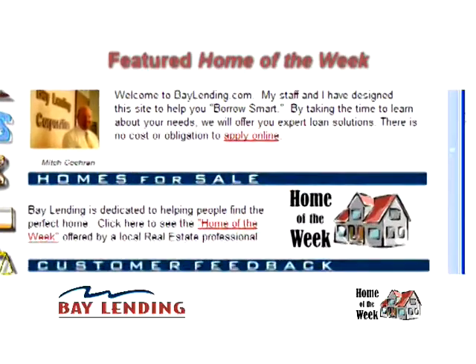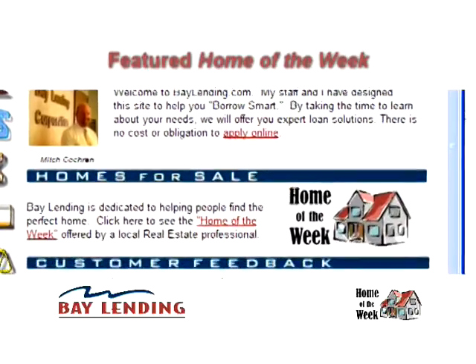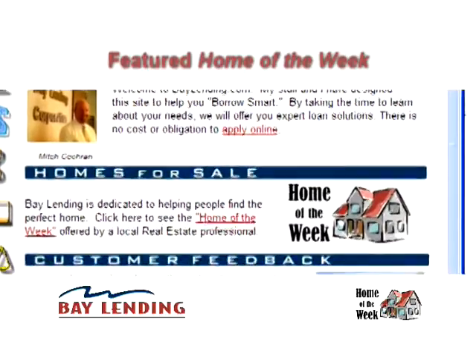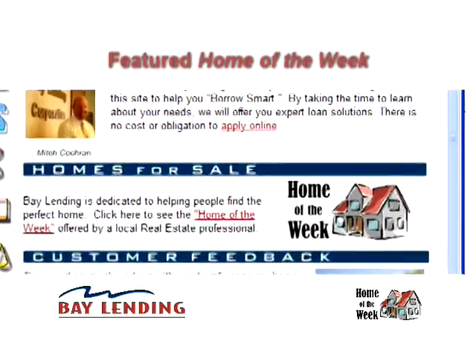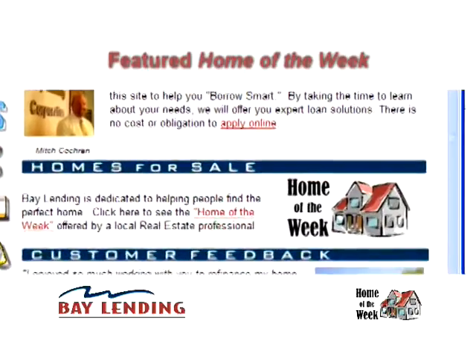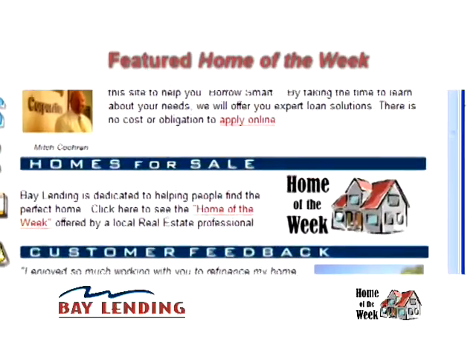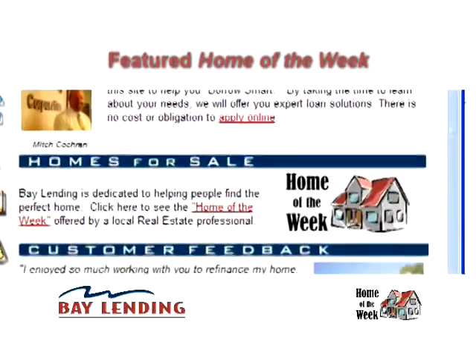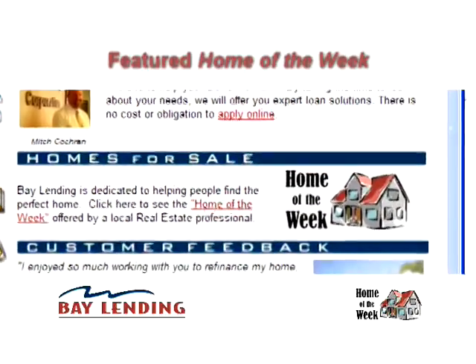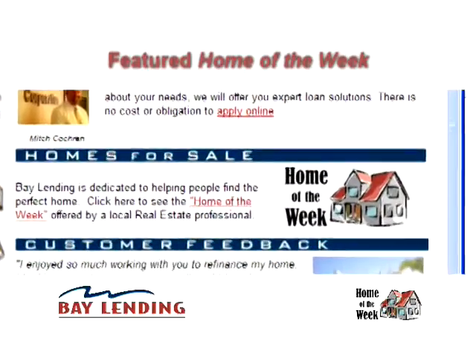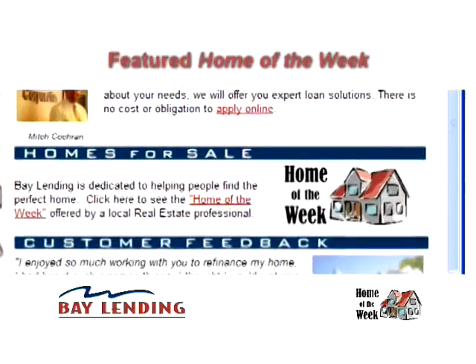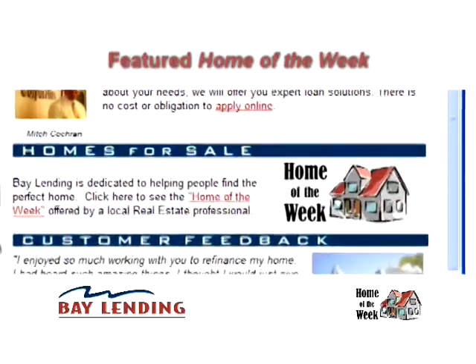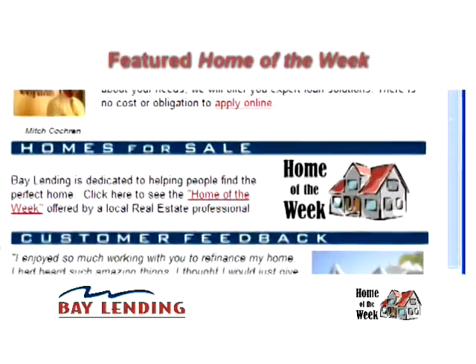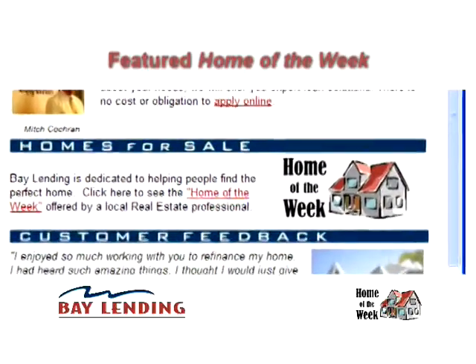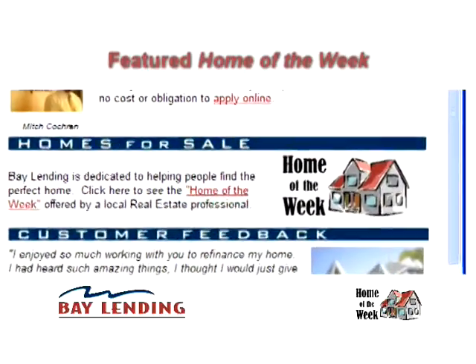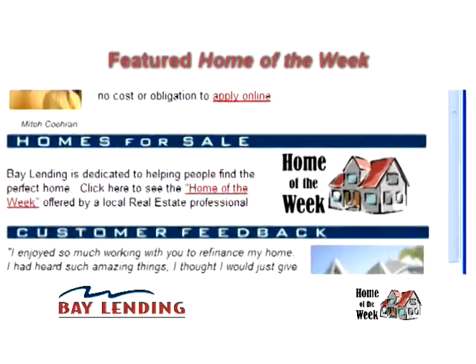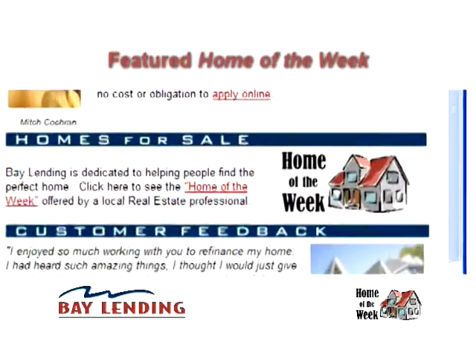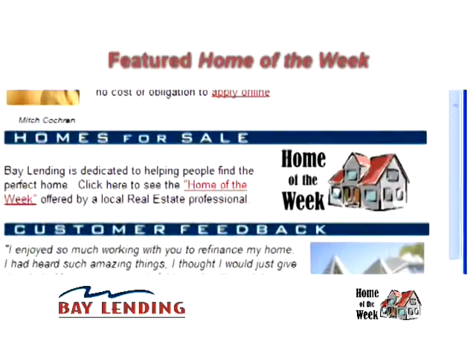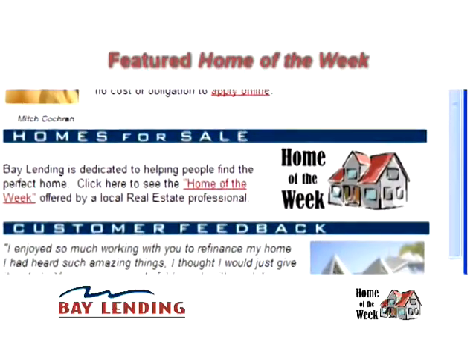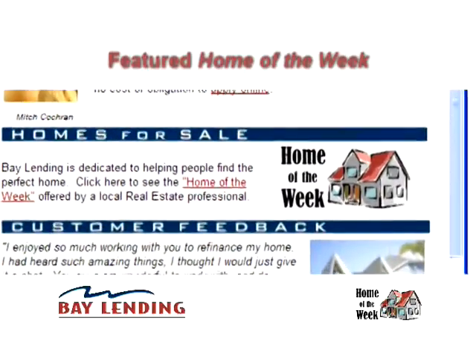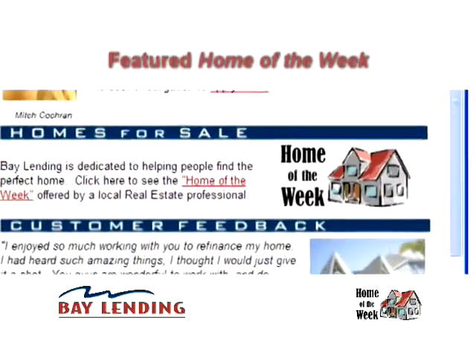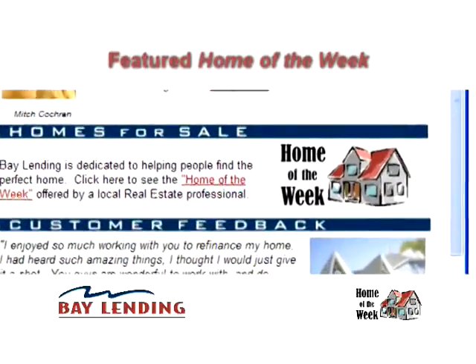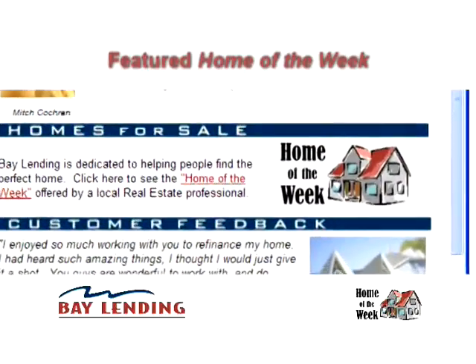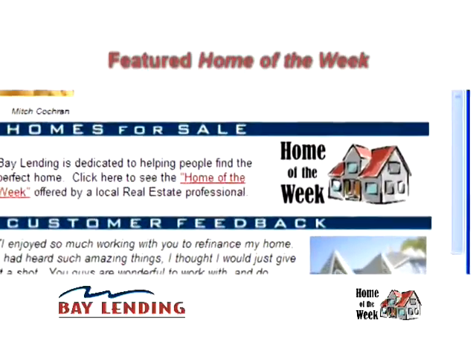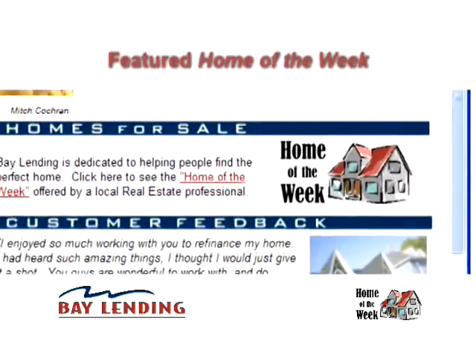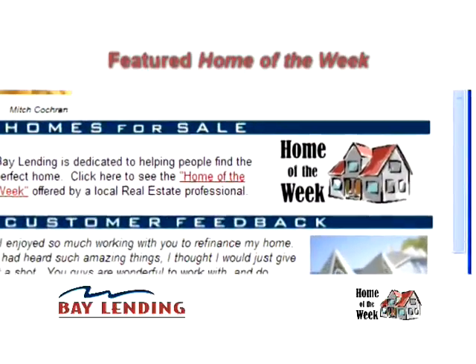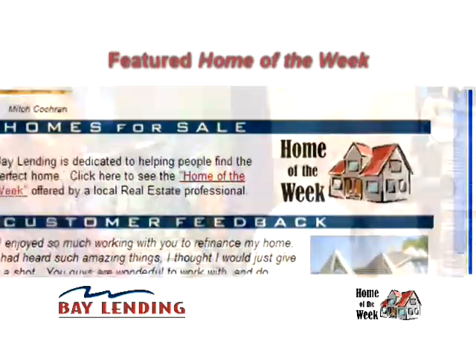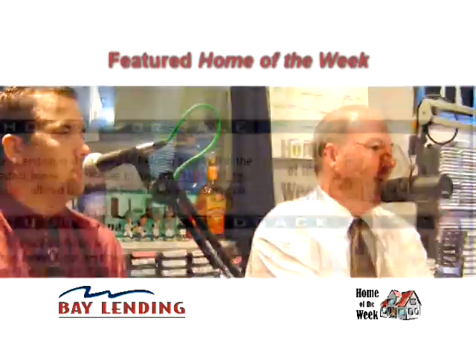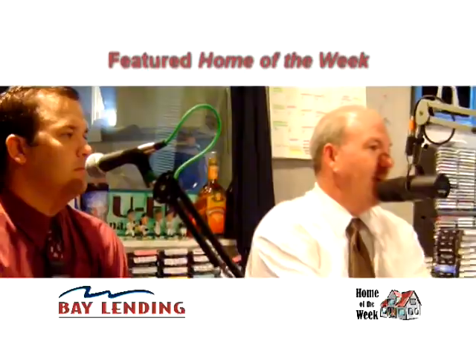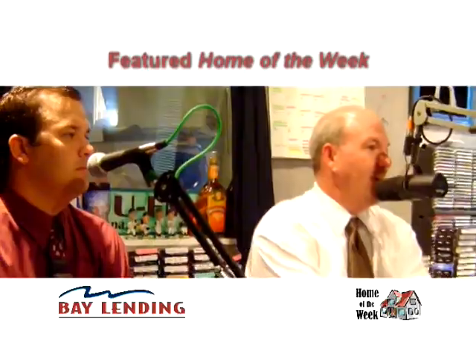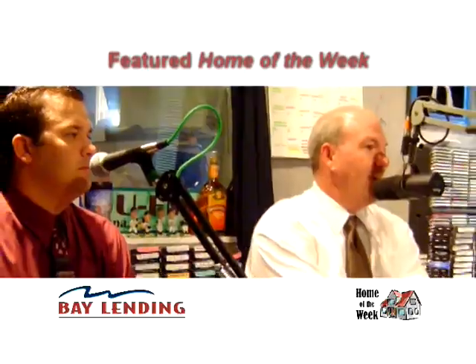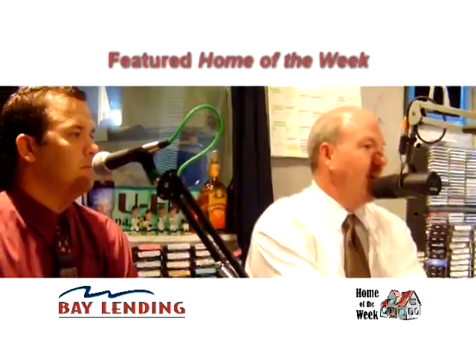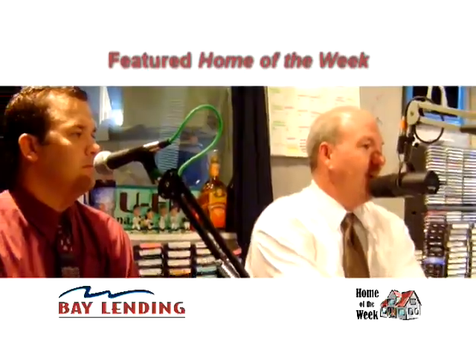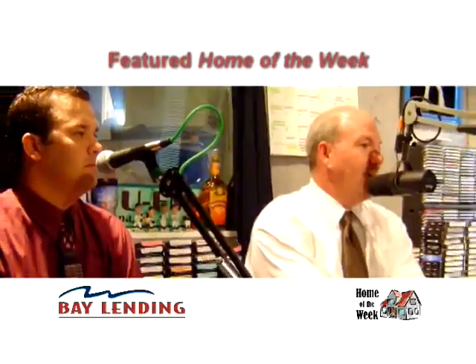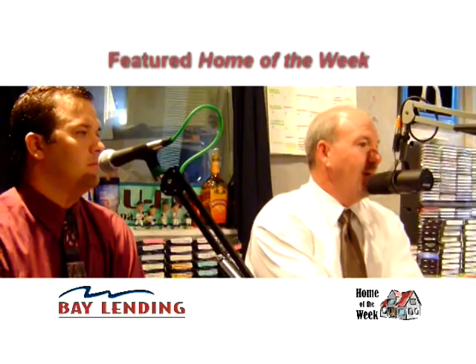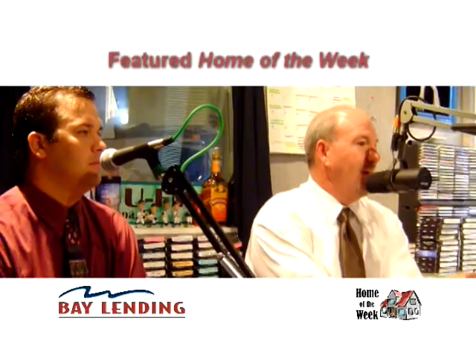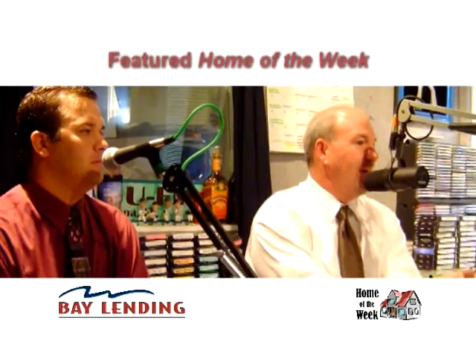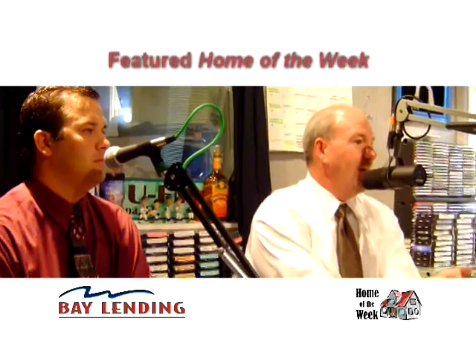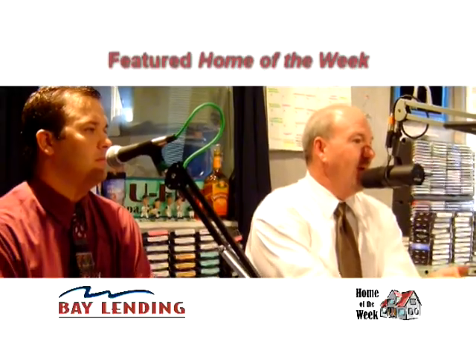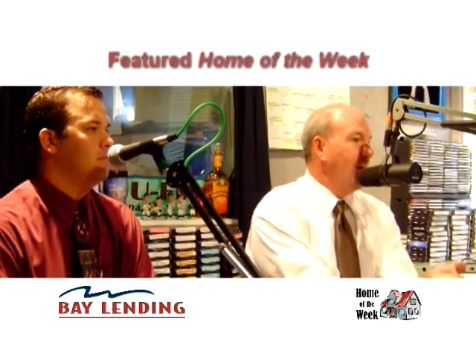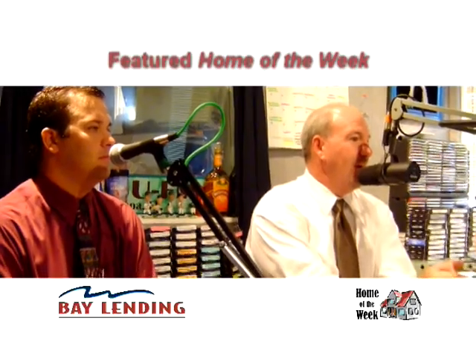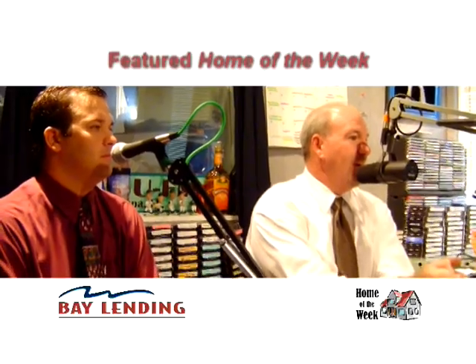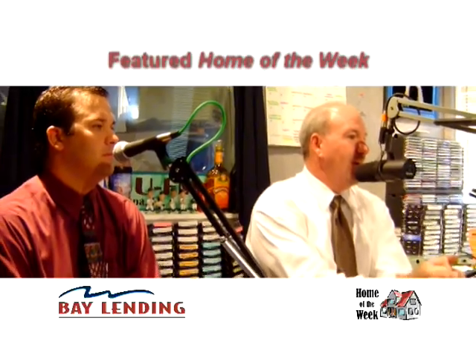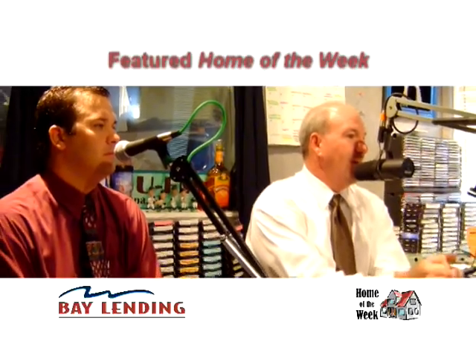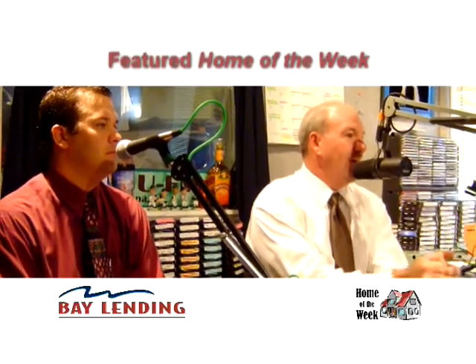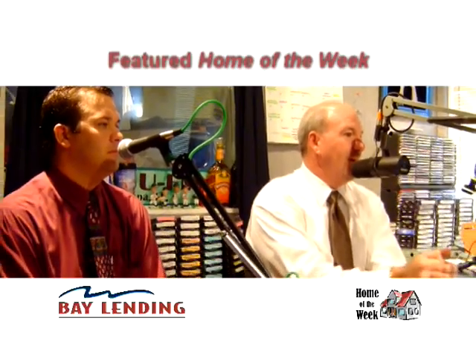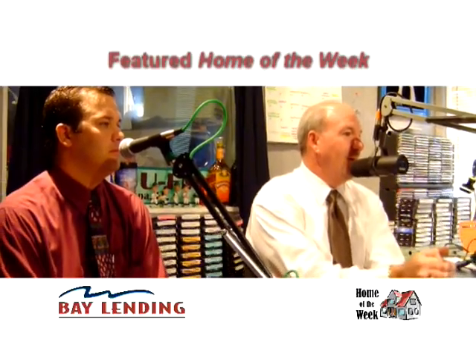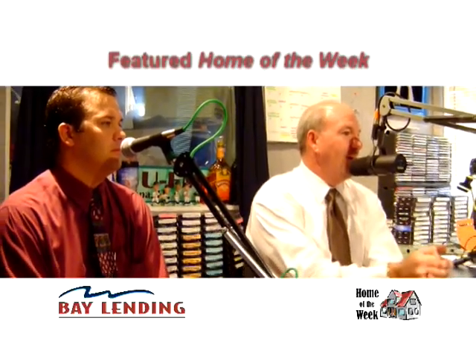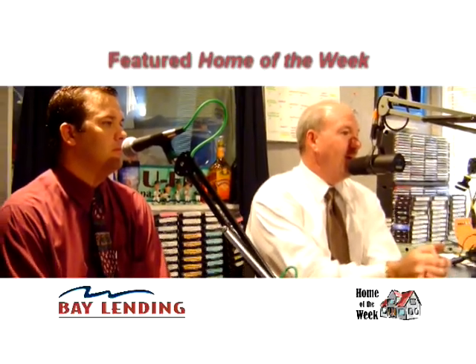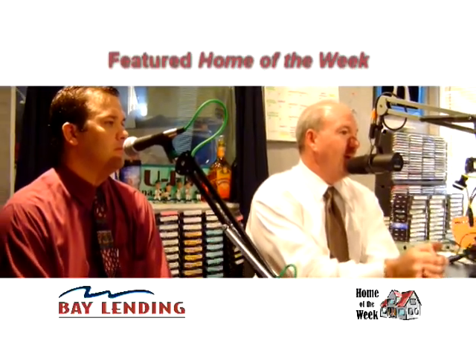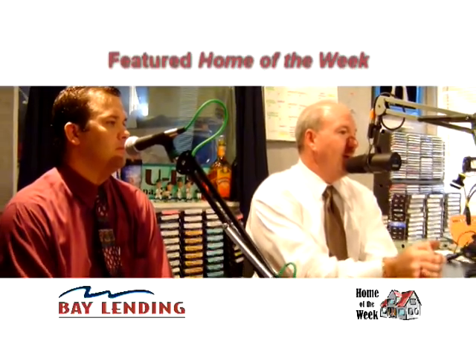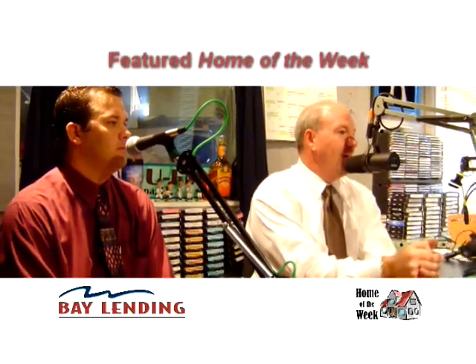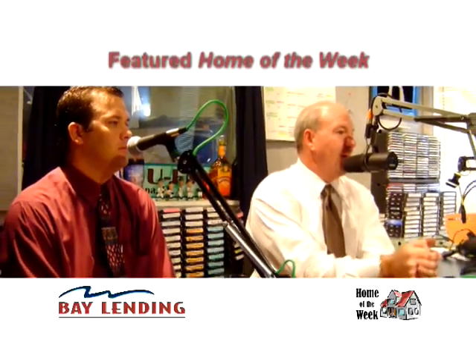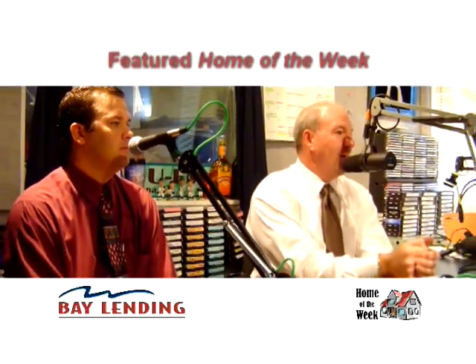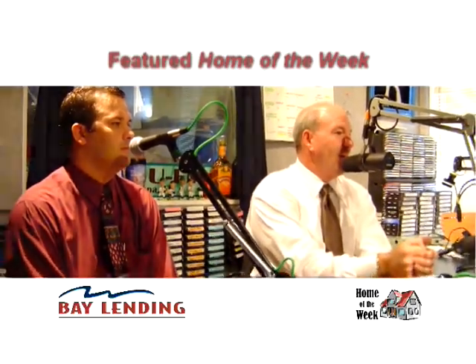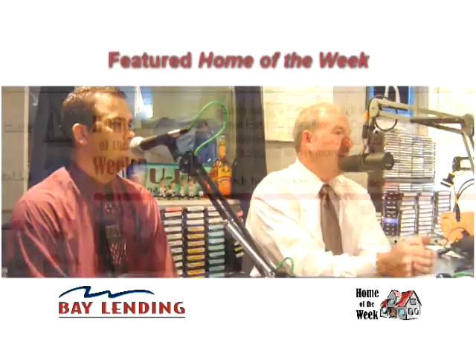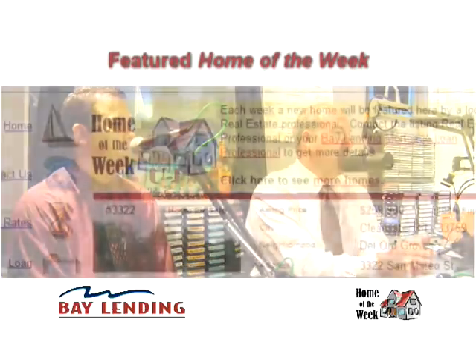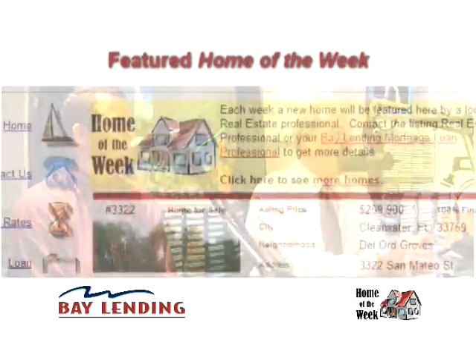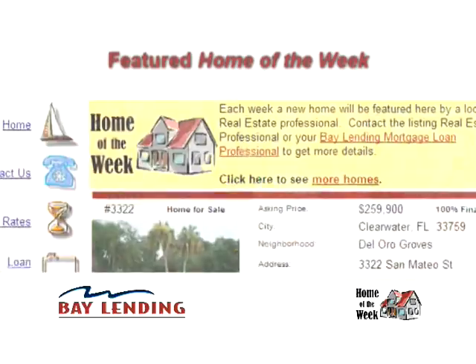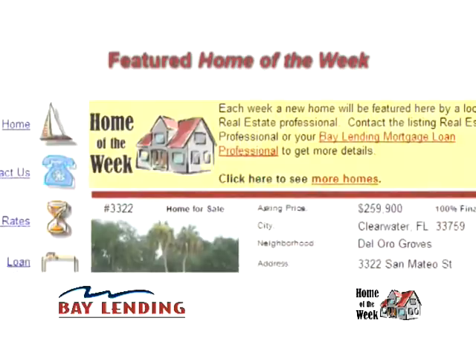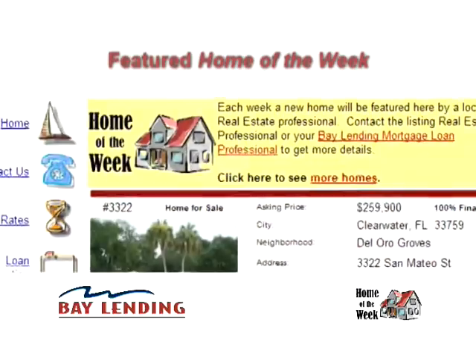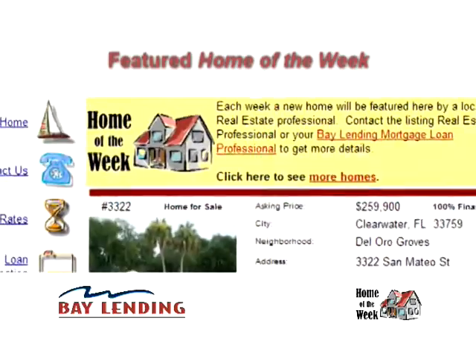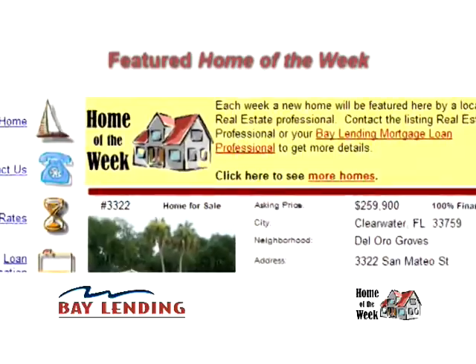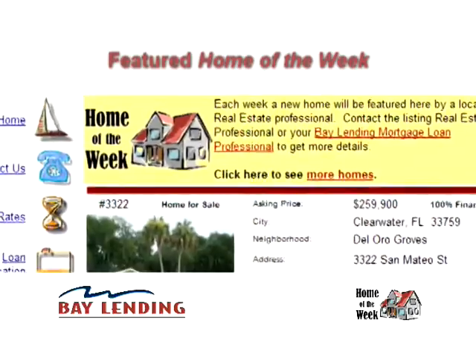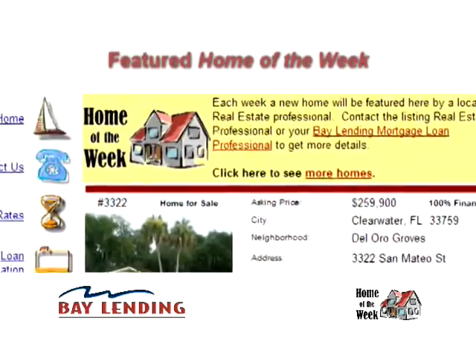Bill Dudley with Holfack and Associates is with me today, and one of his homes is going to be one of our featured homes. Bill's going to tell us a little bit about that. What kind of home do we have?